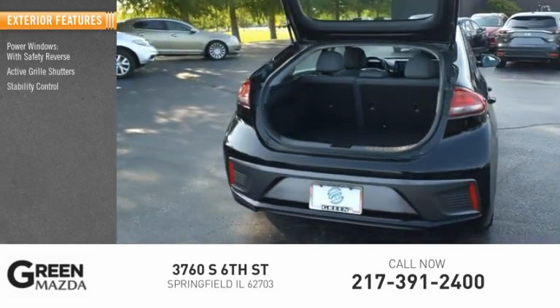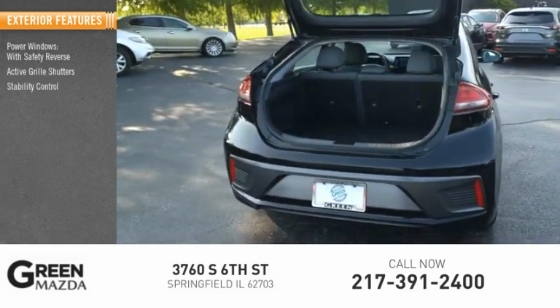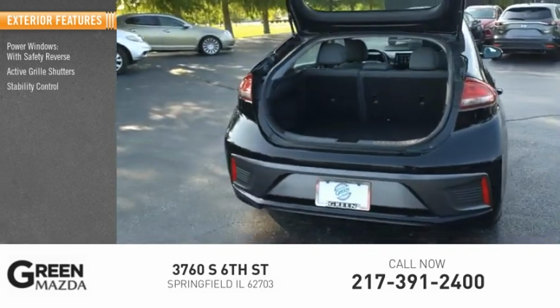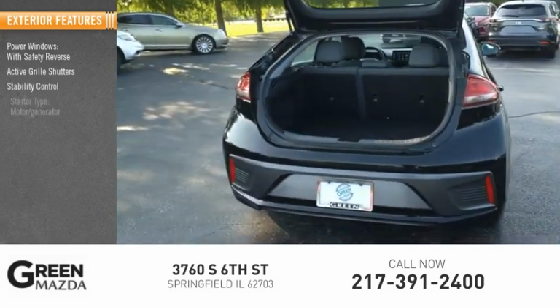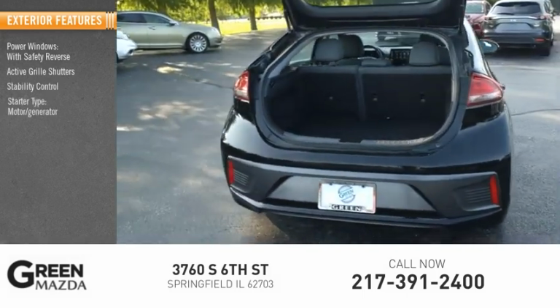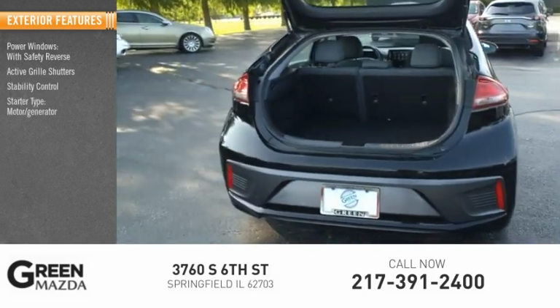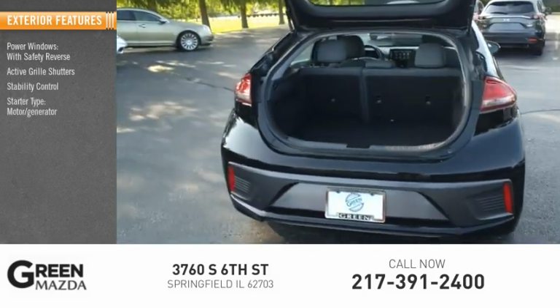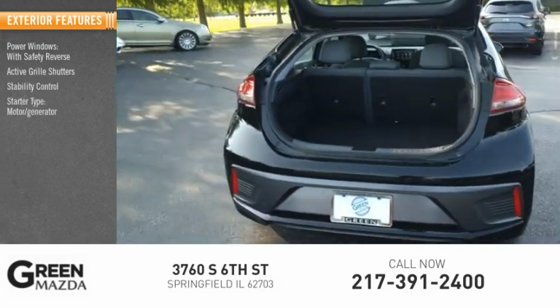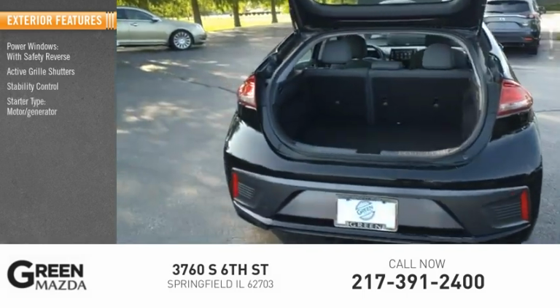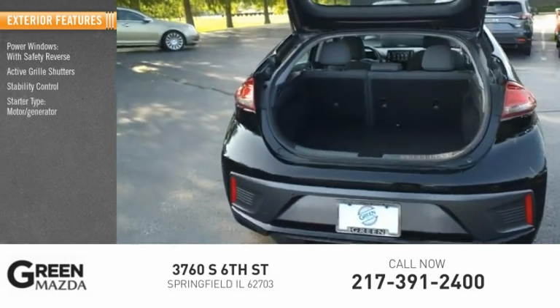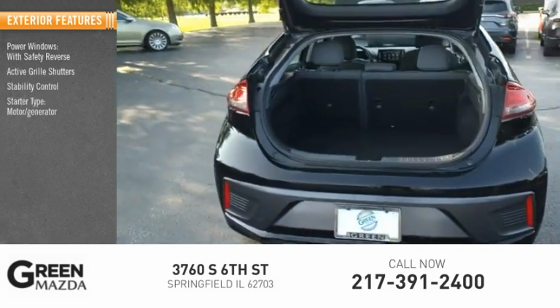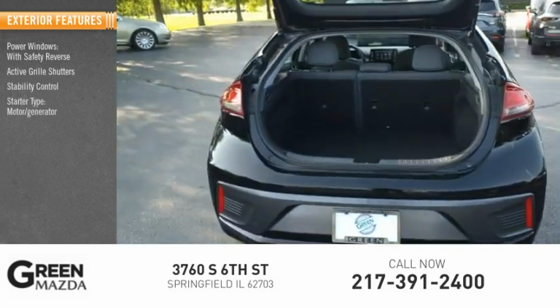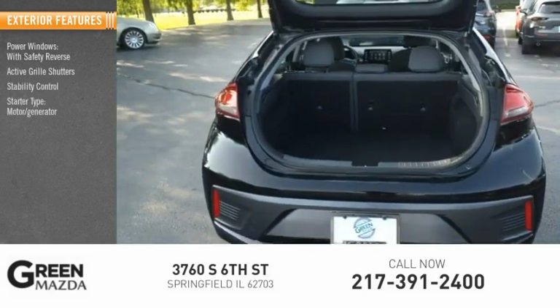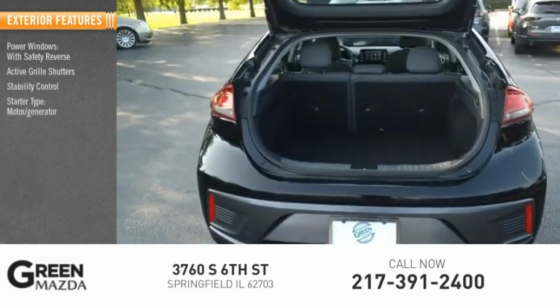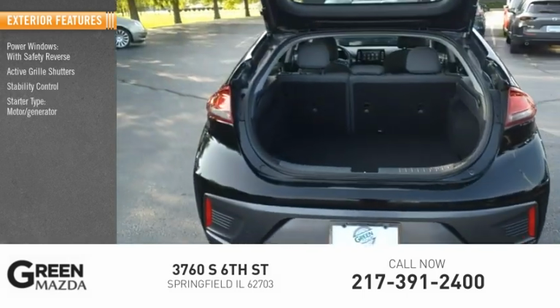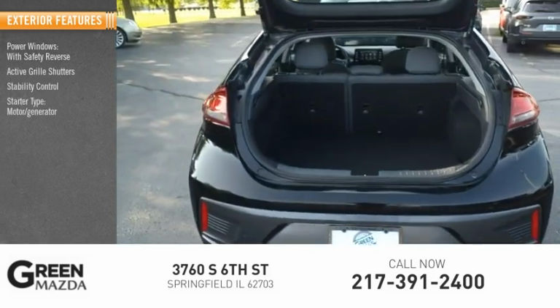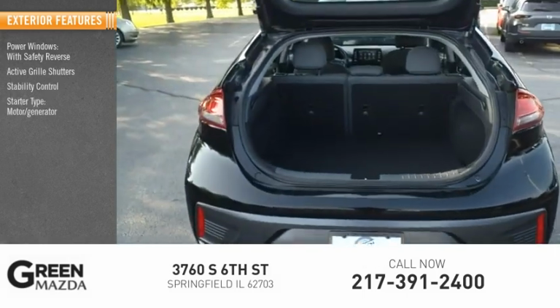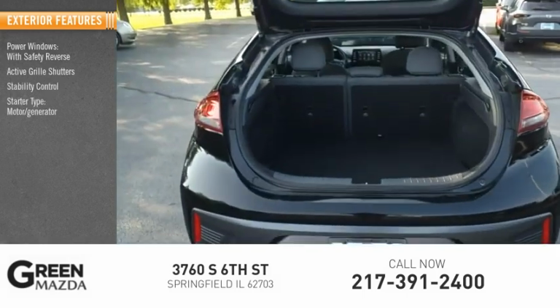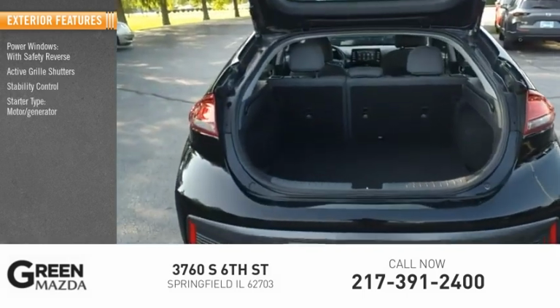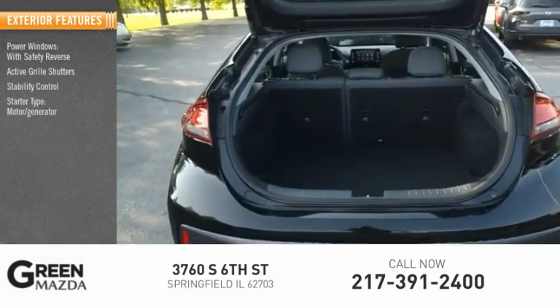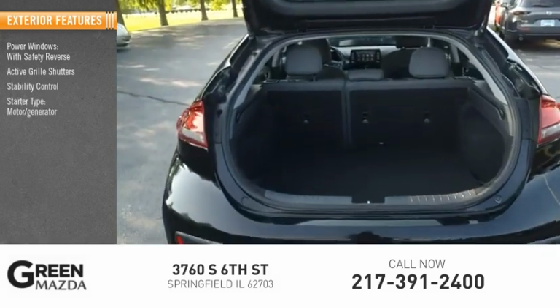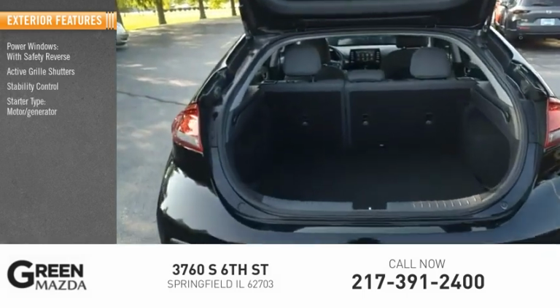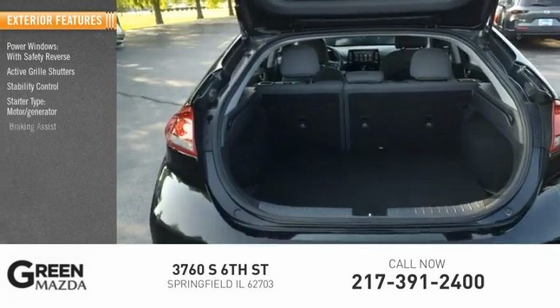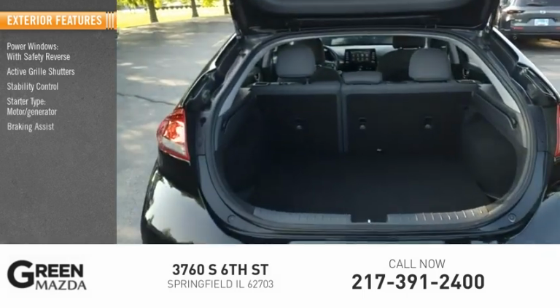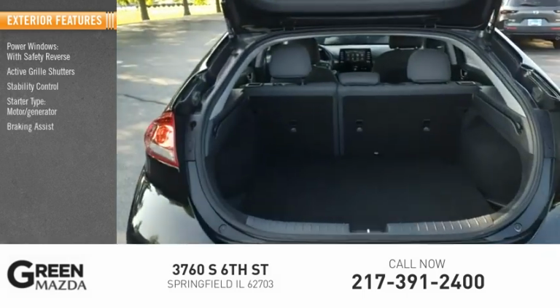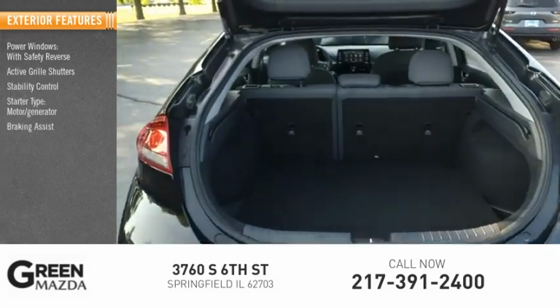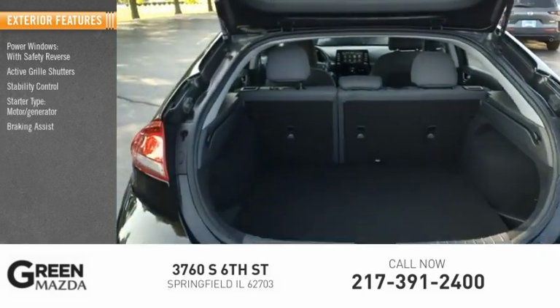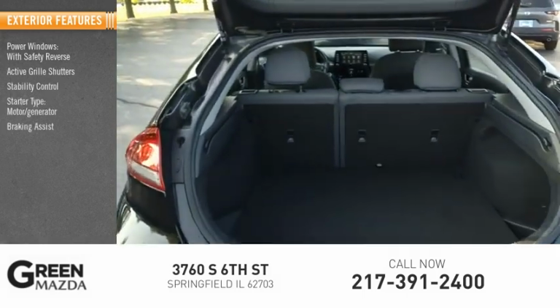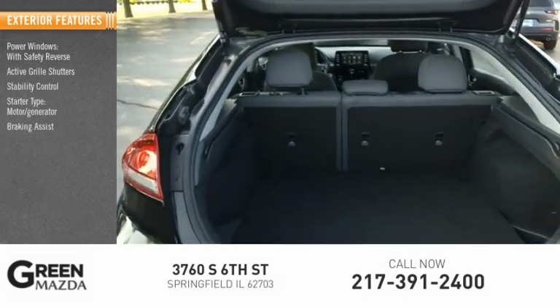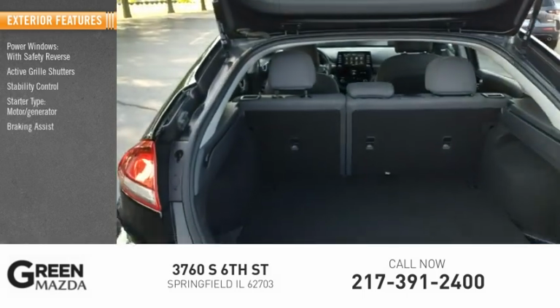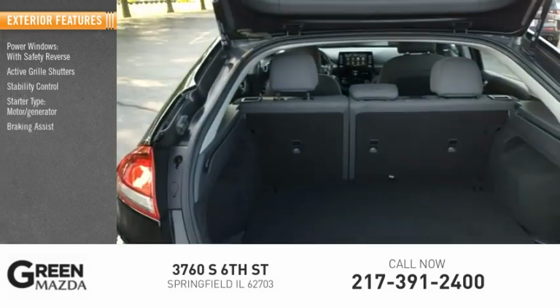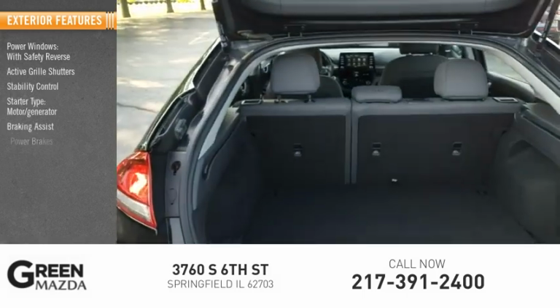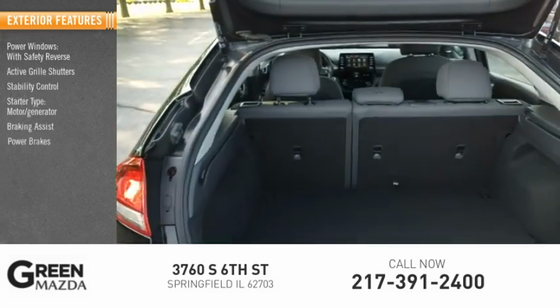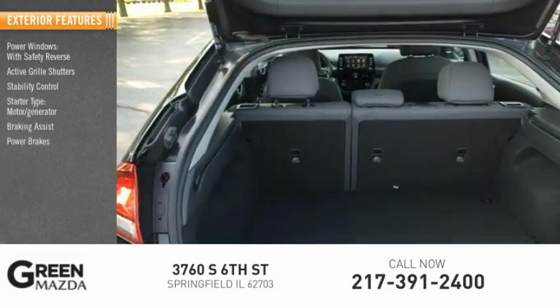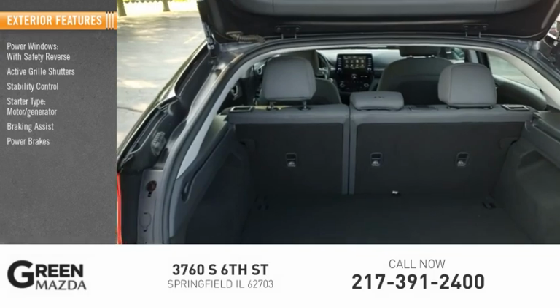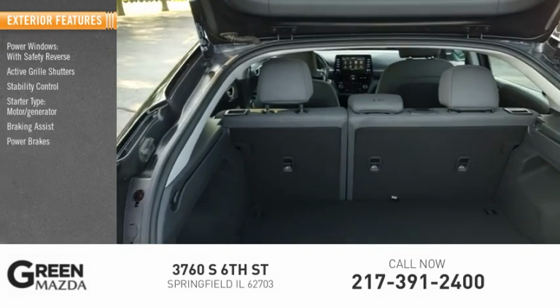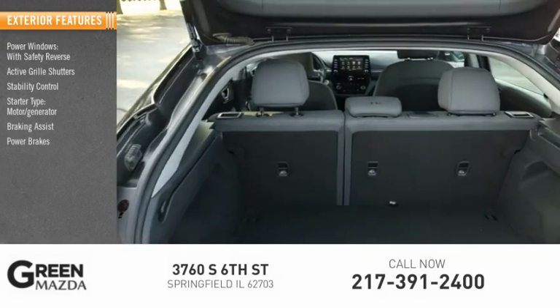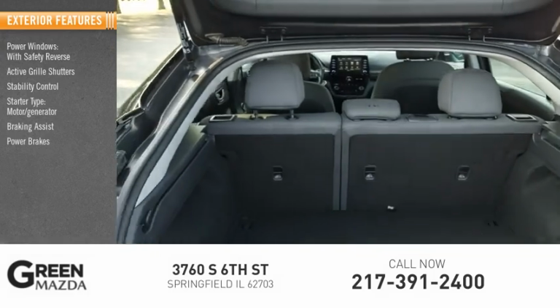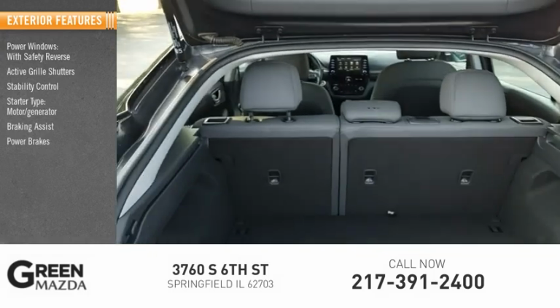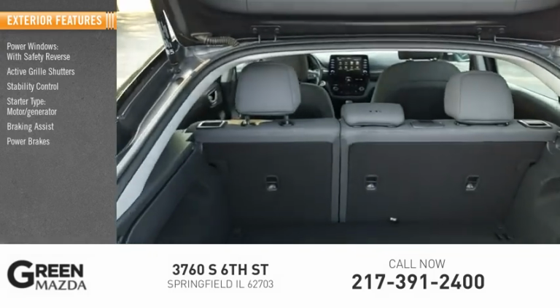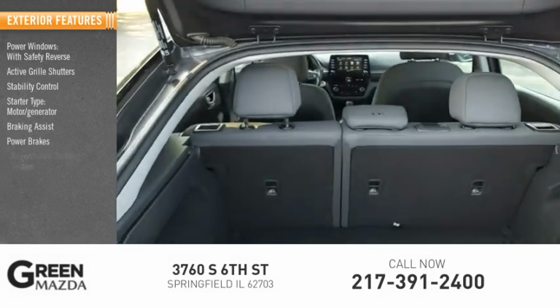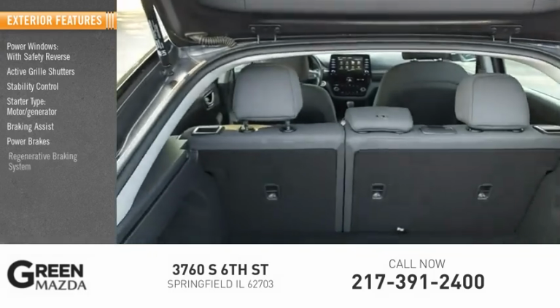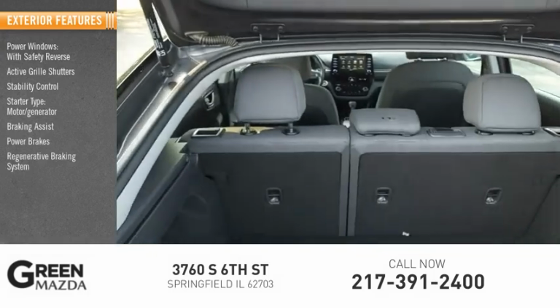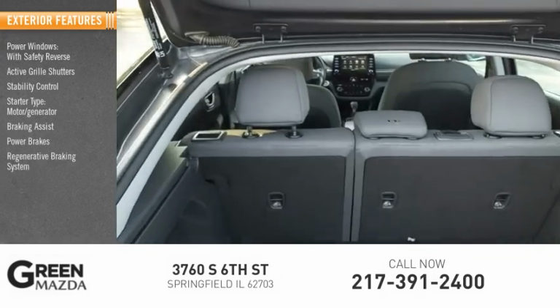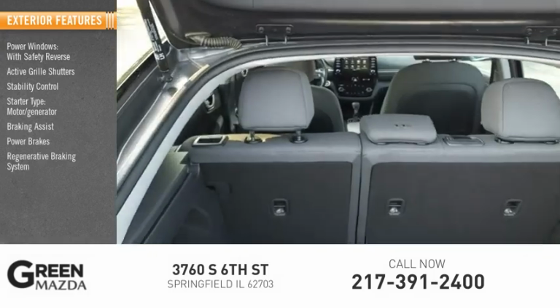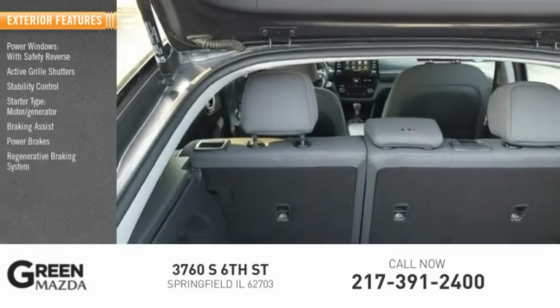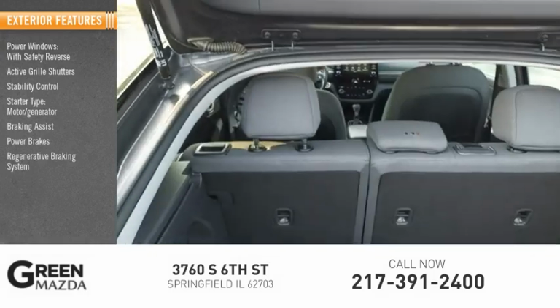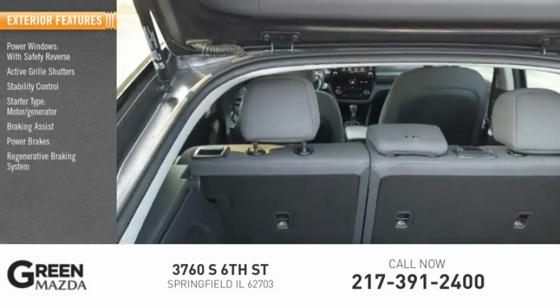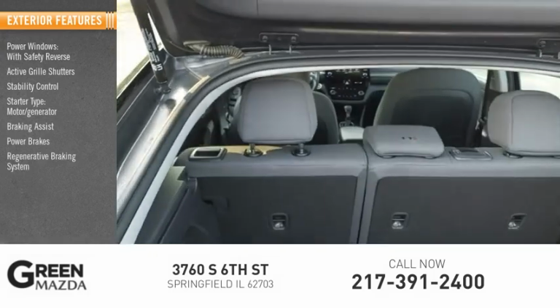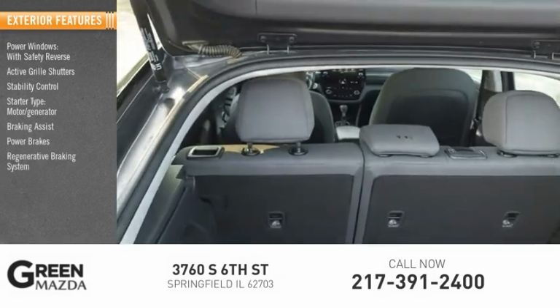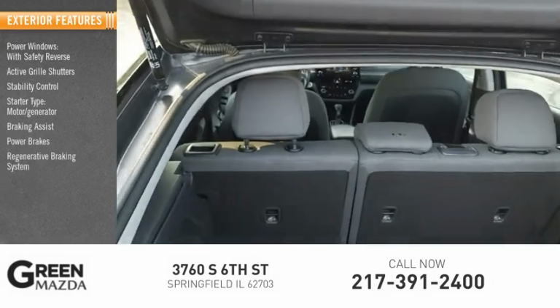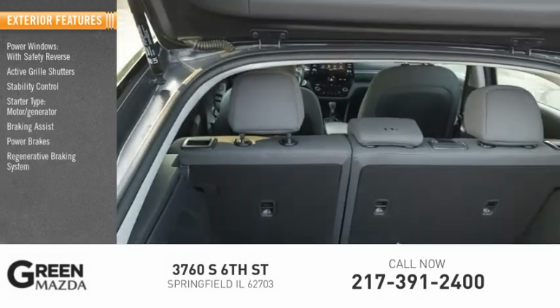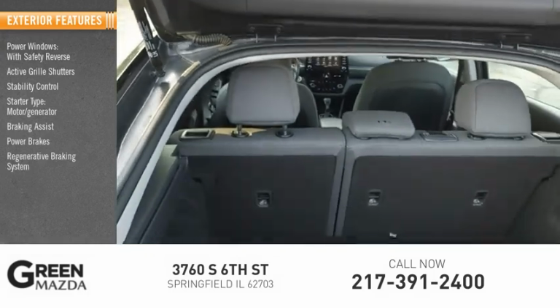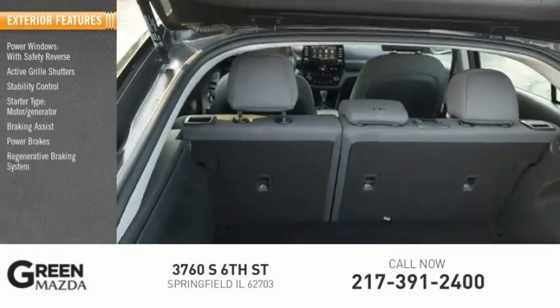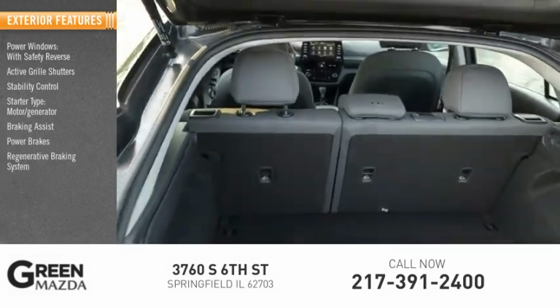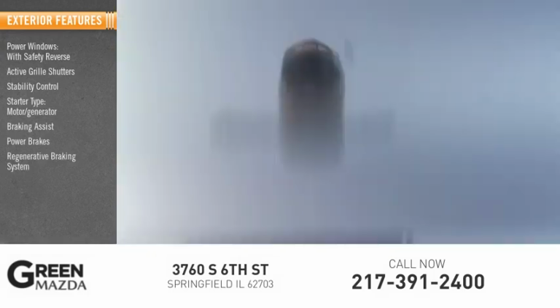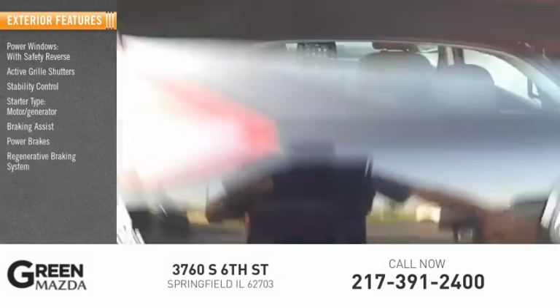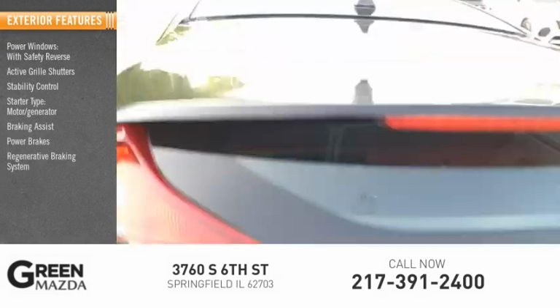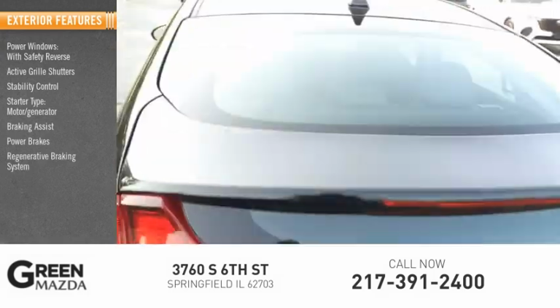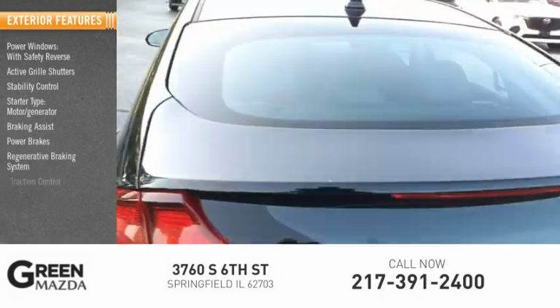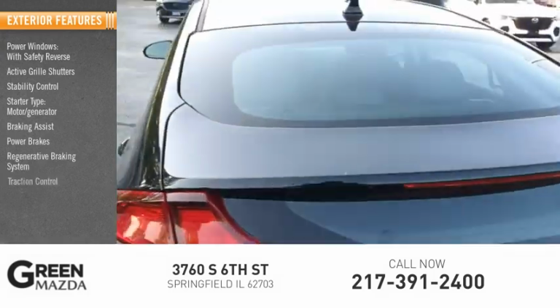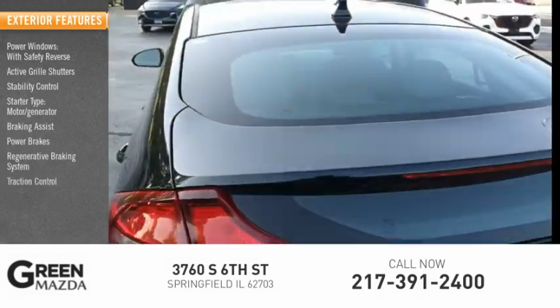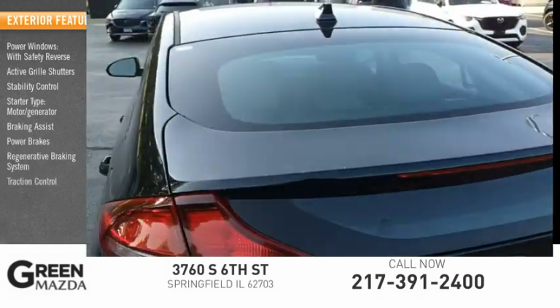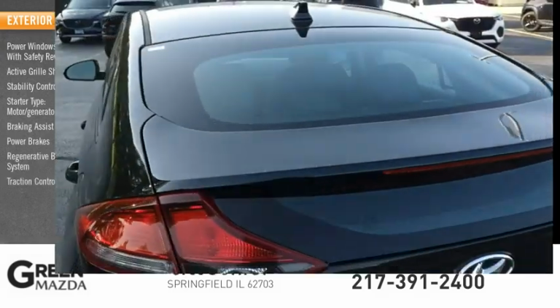Starter type: motor generator. Braking assist, power brakes, regenerative braking system, and traction control.